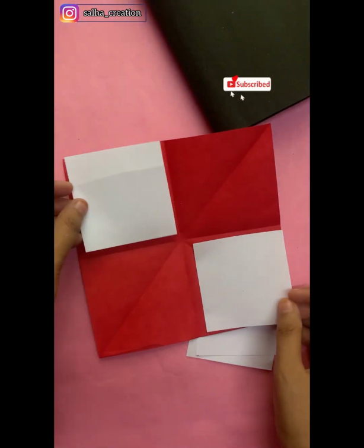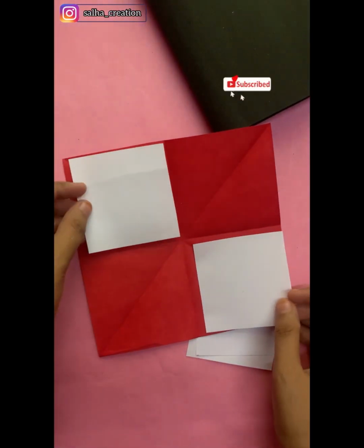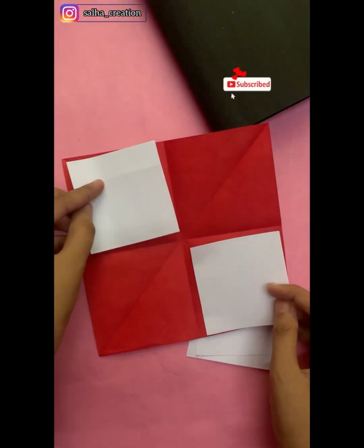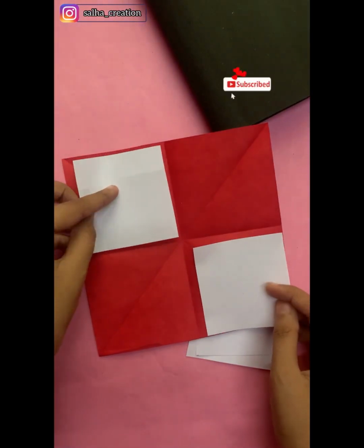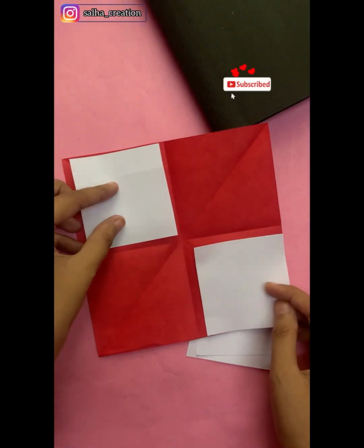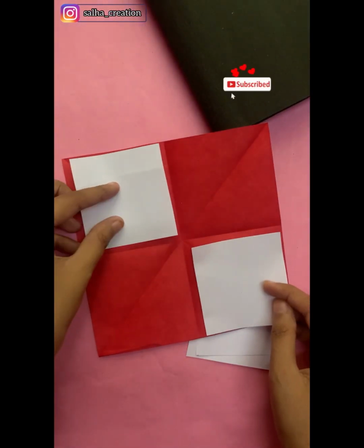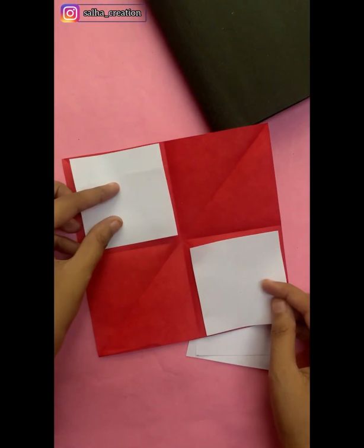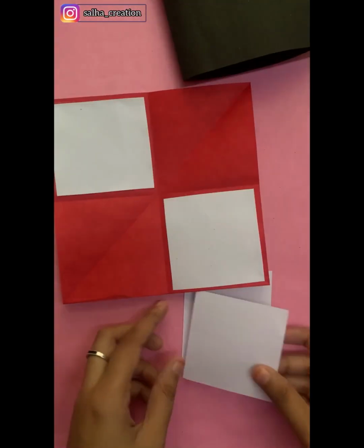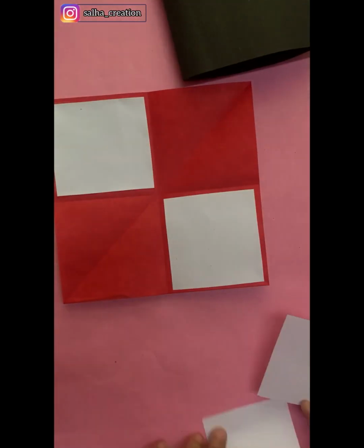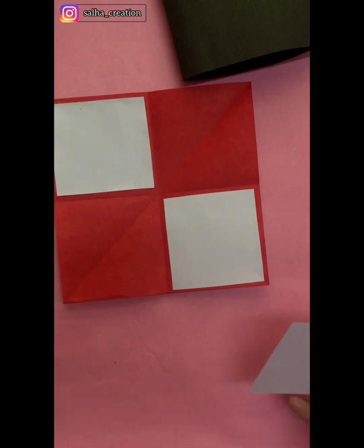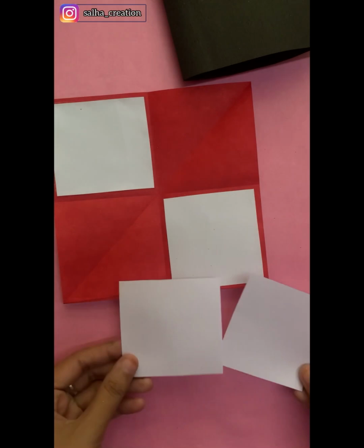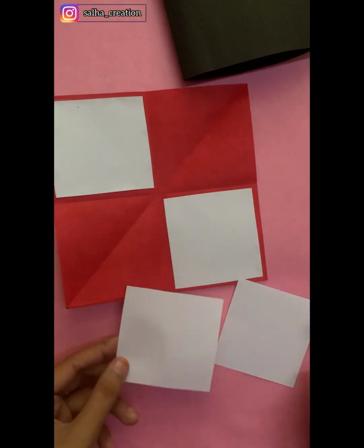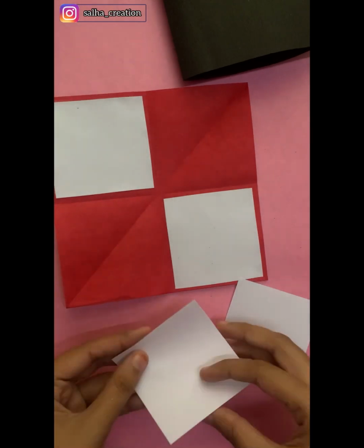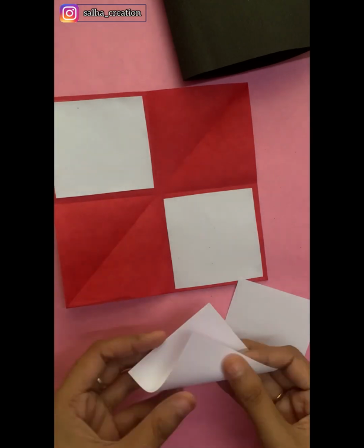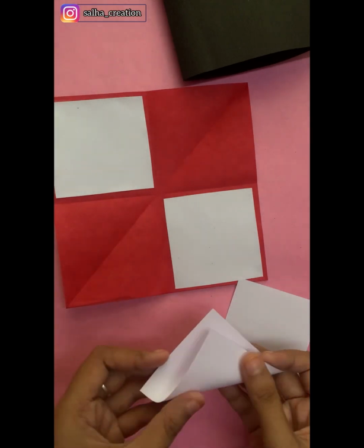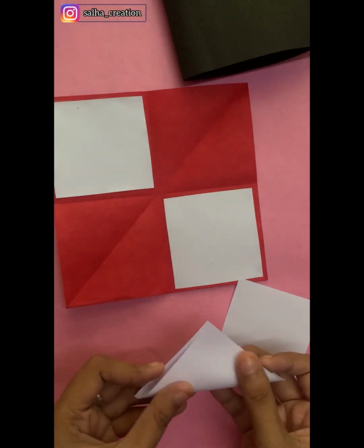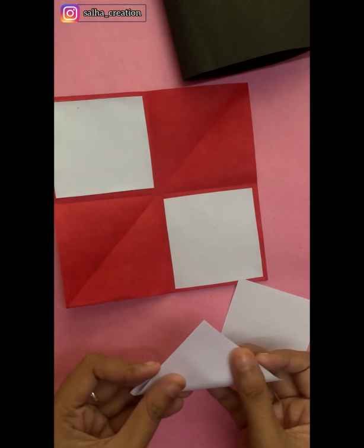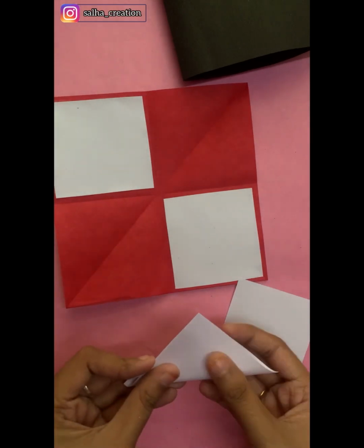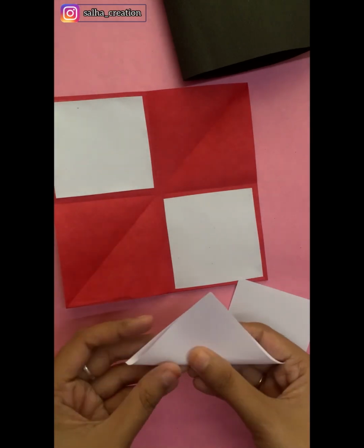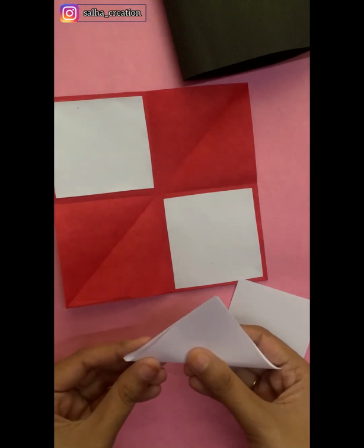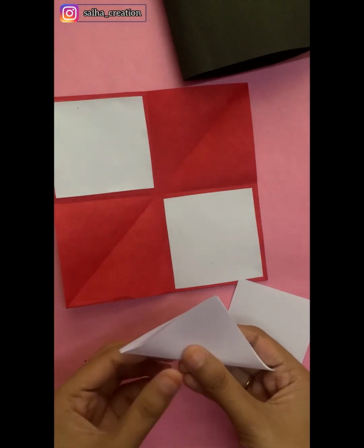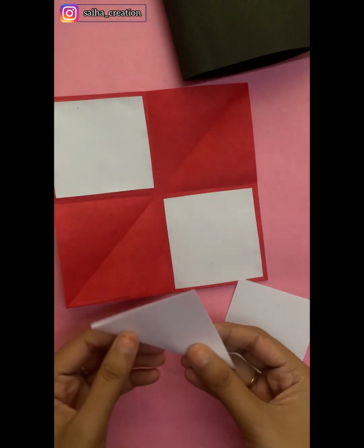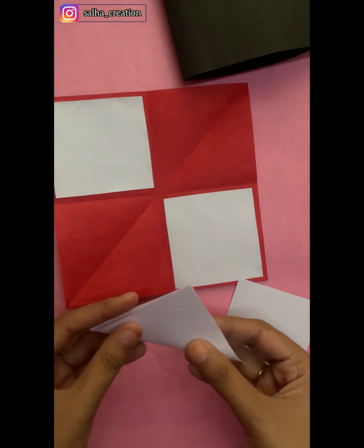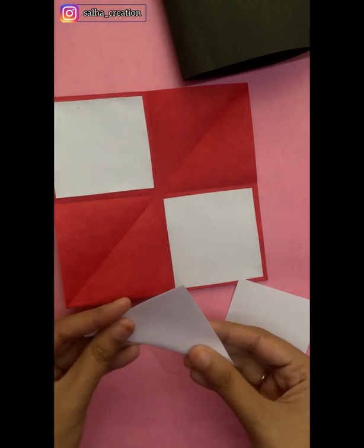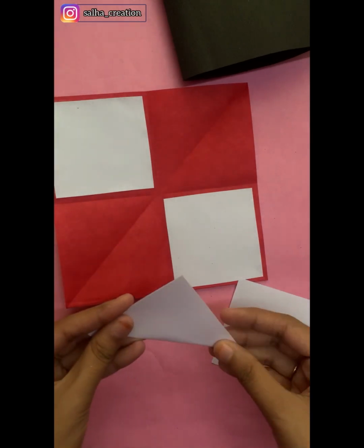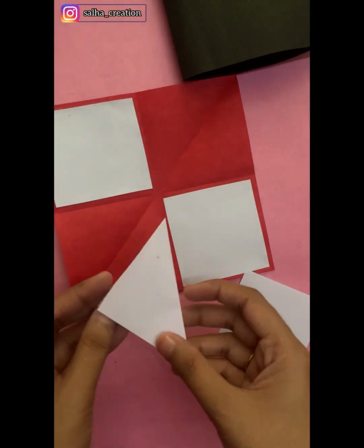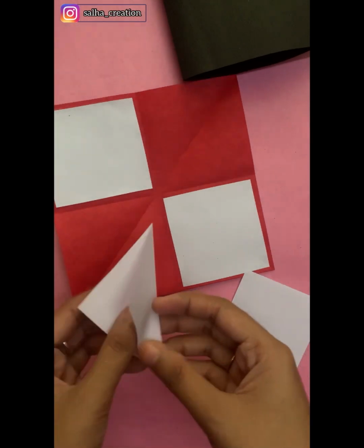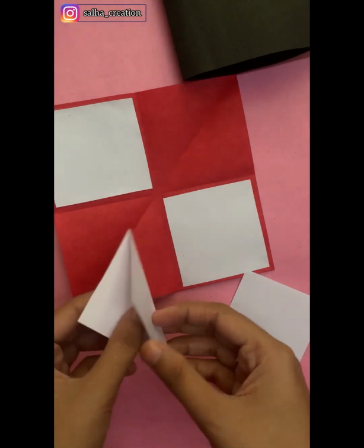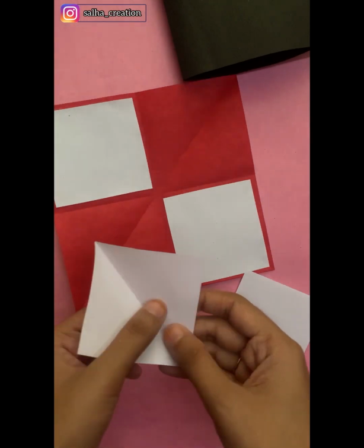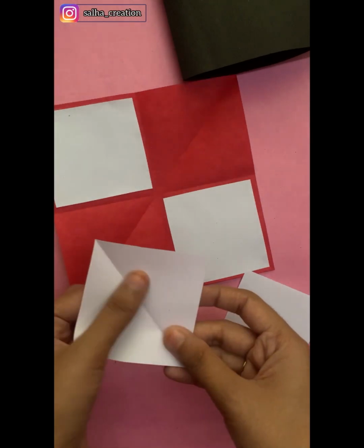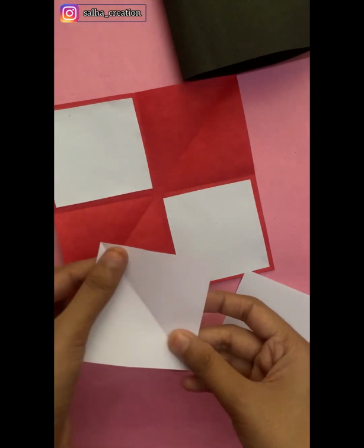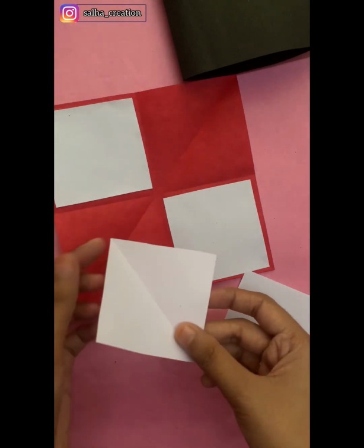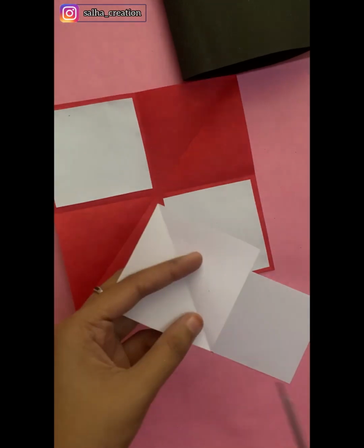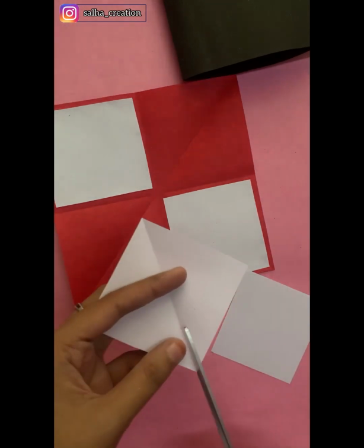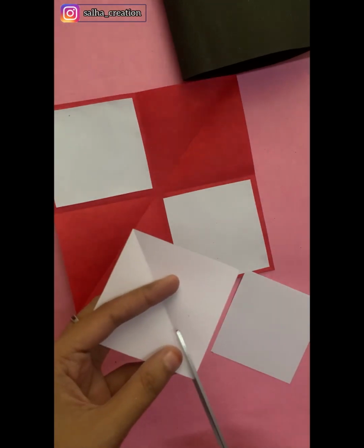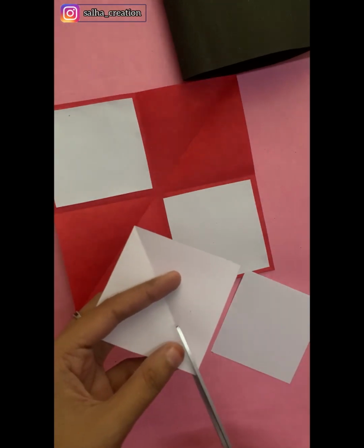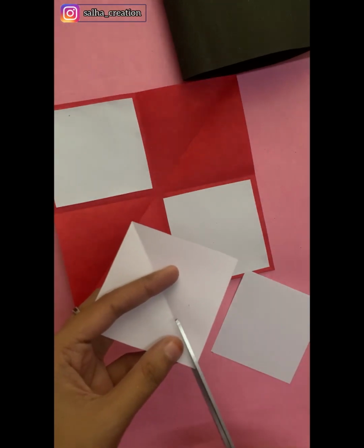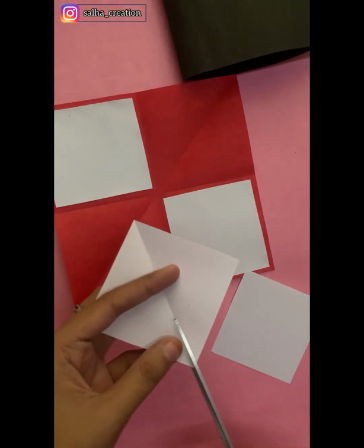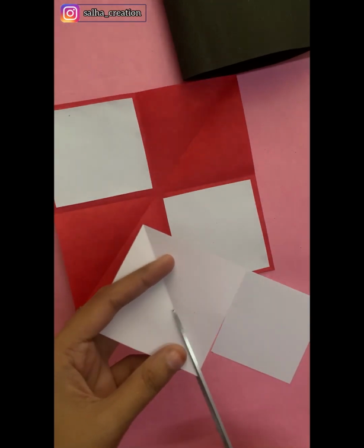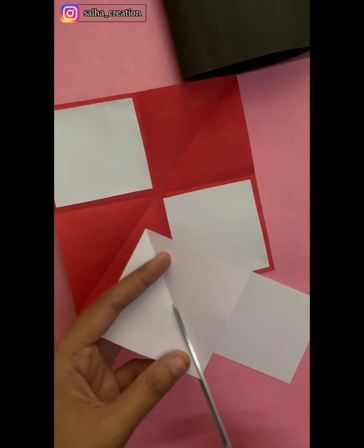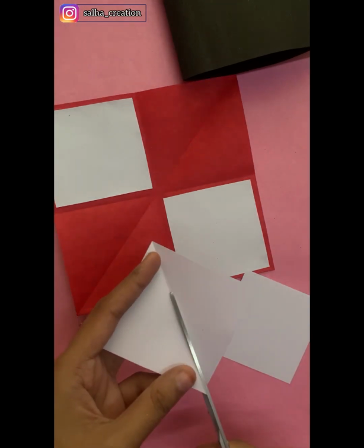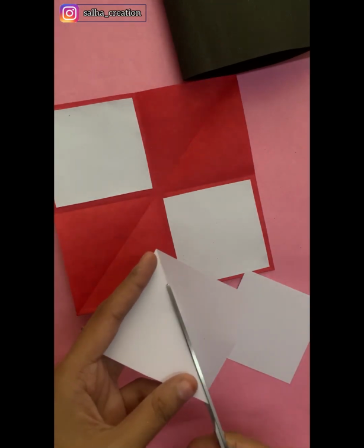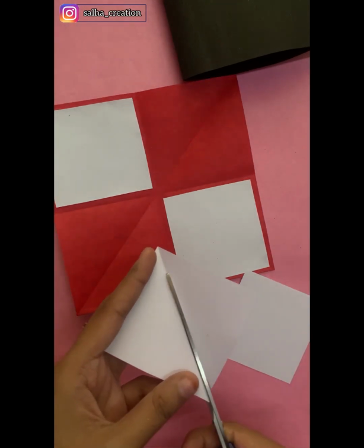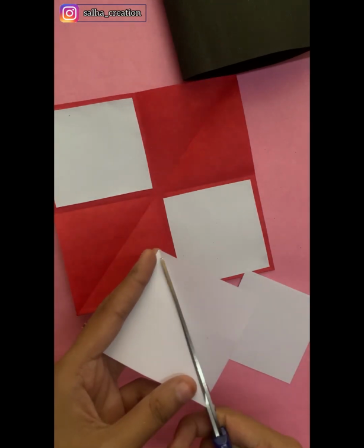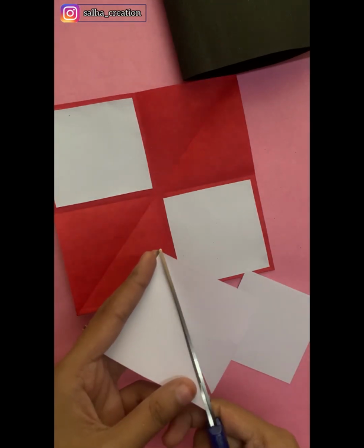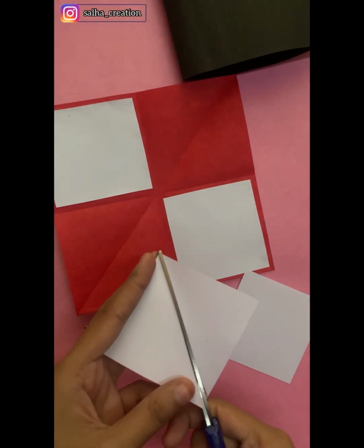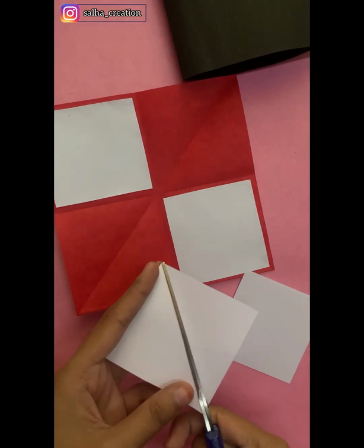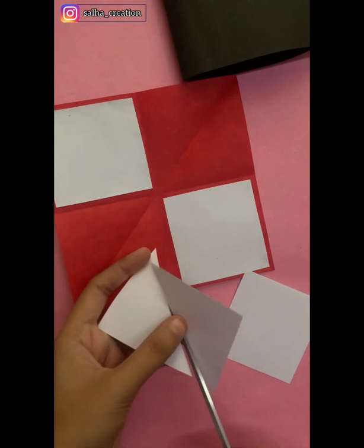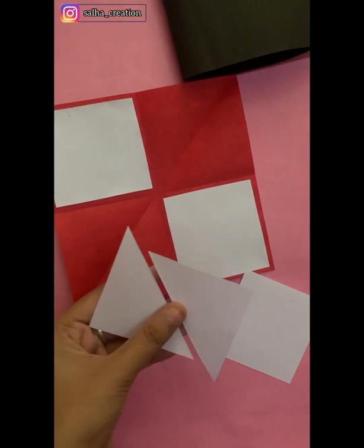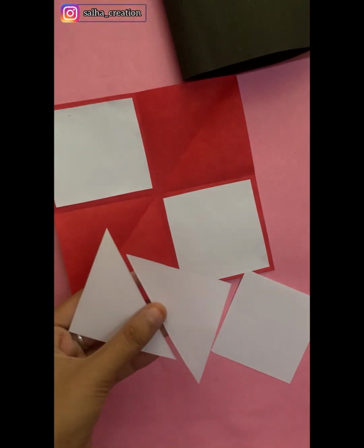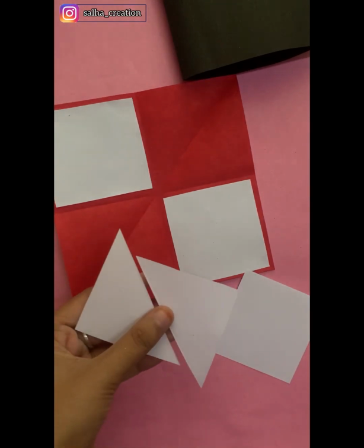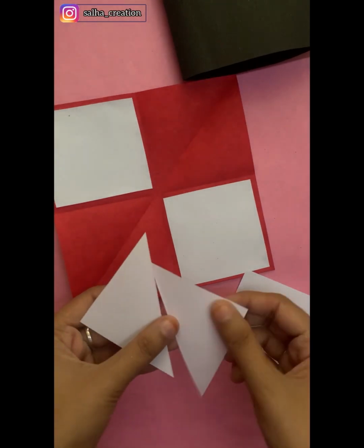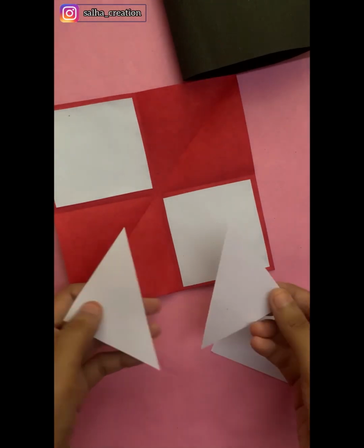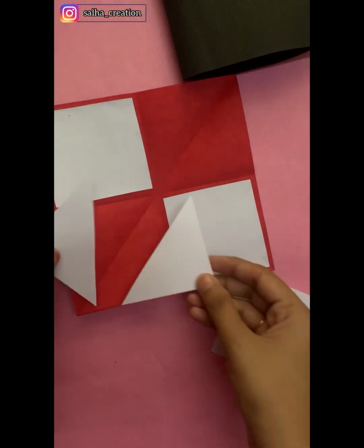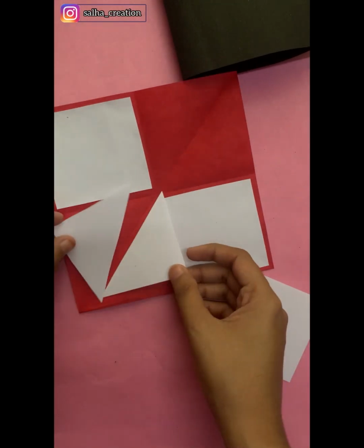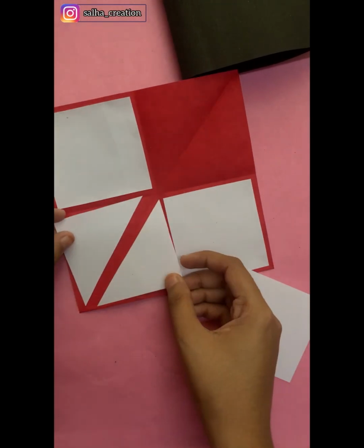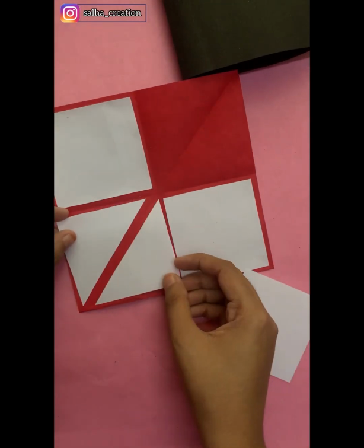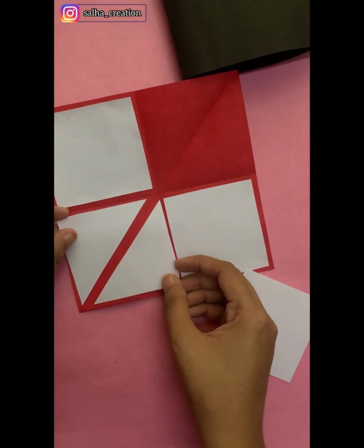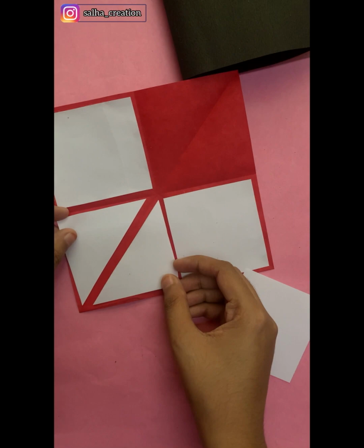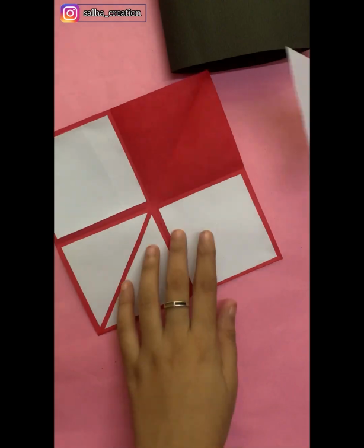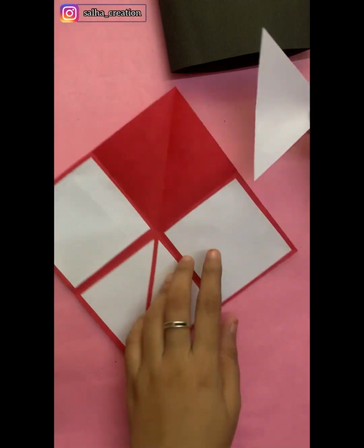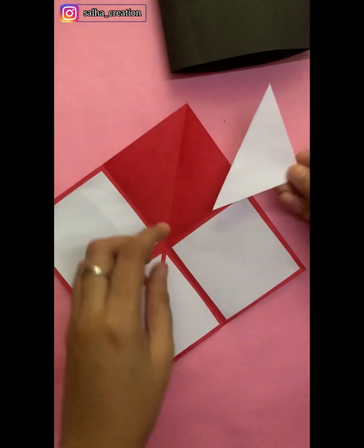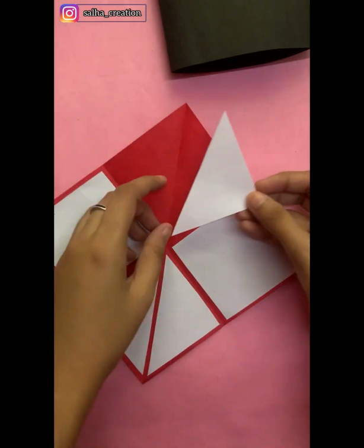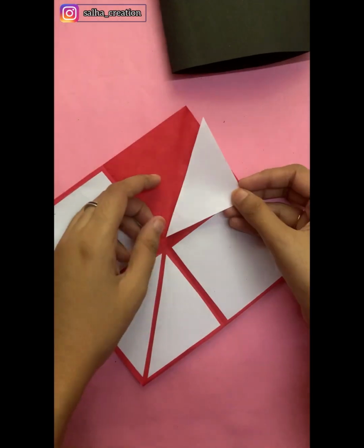I am going to fold it. I am going to put a white paper in the back and fill it in the white paper.